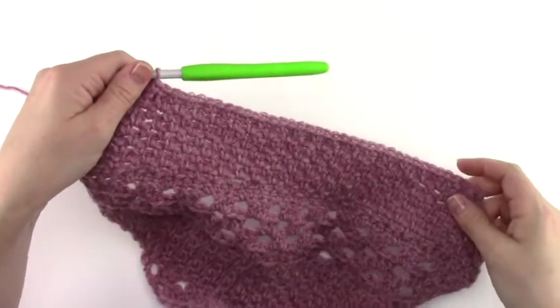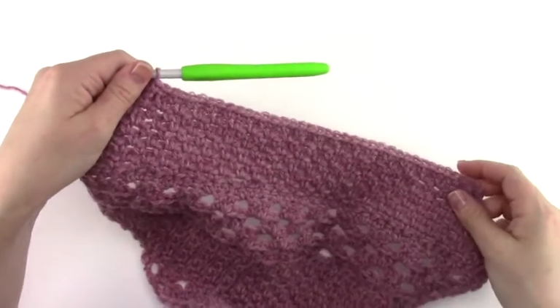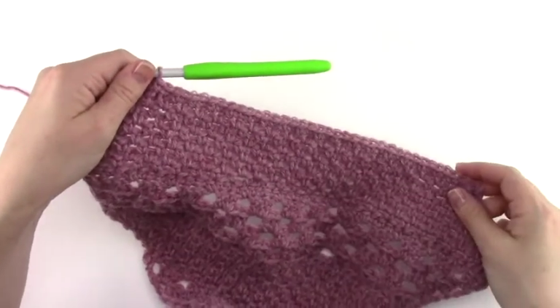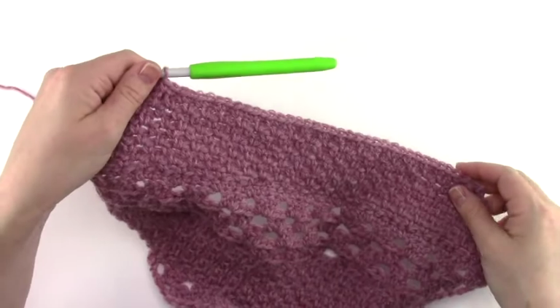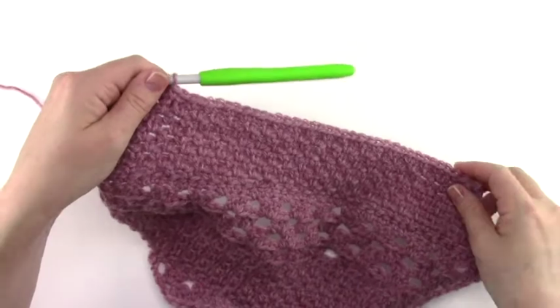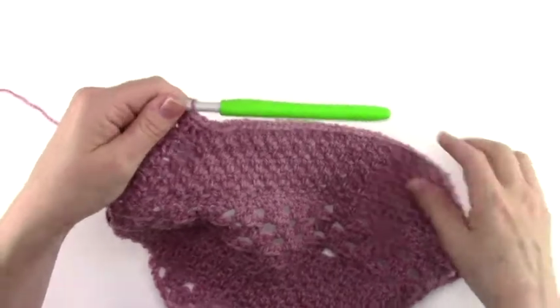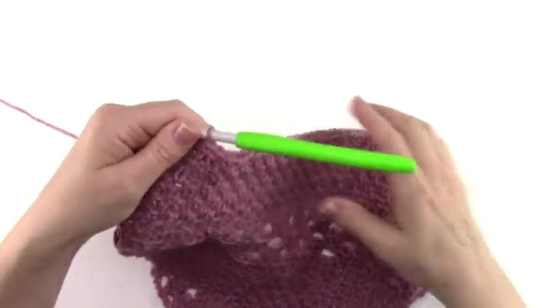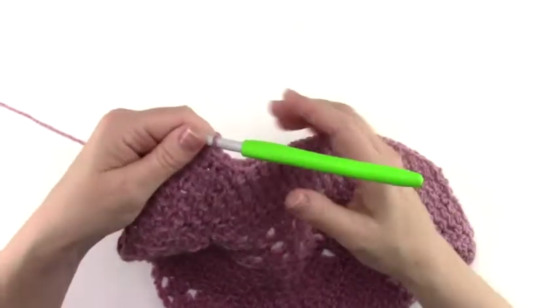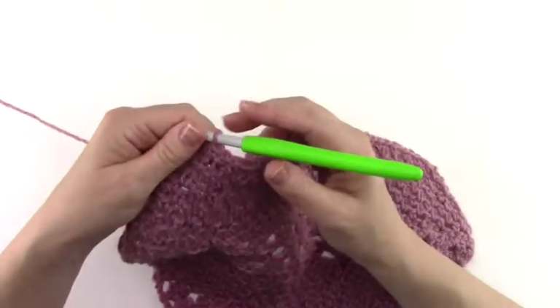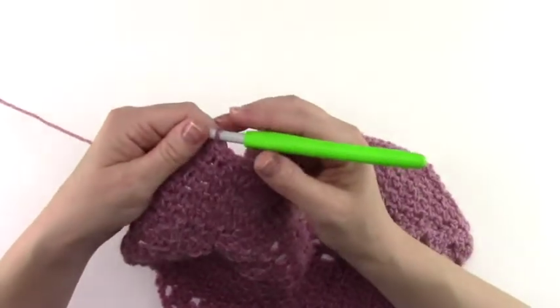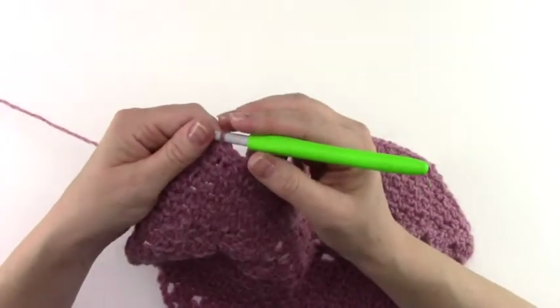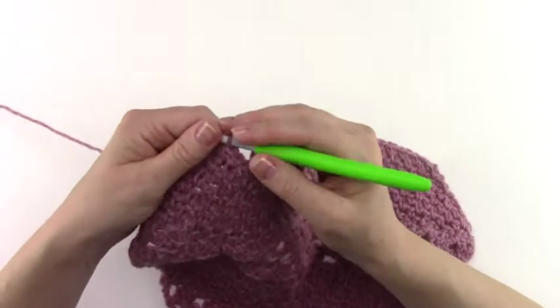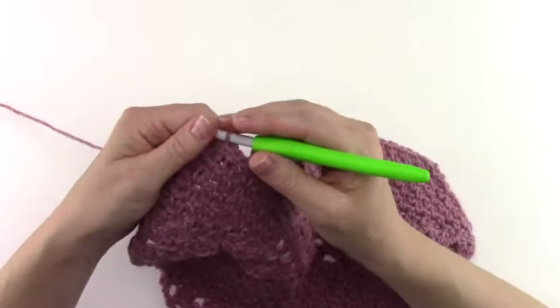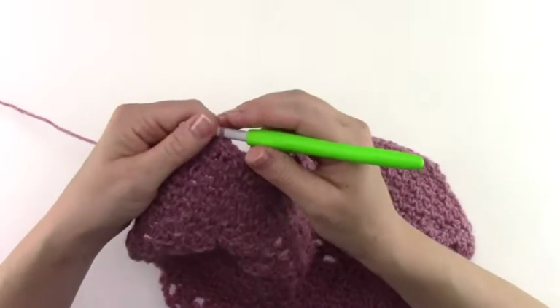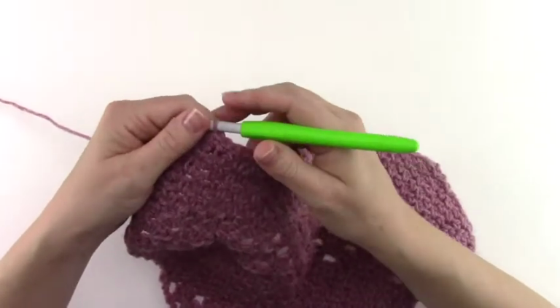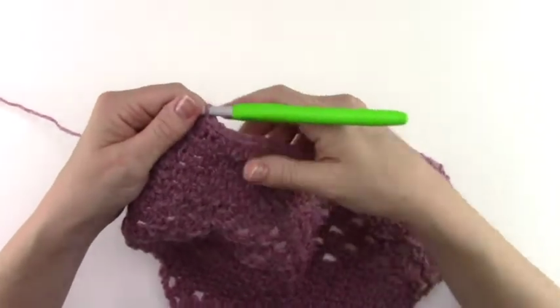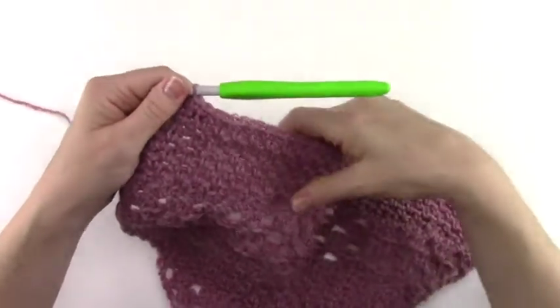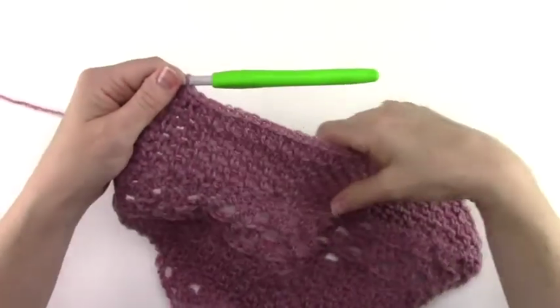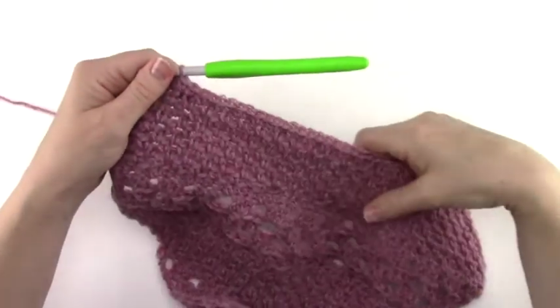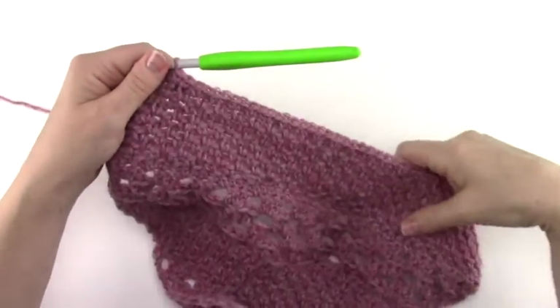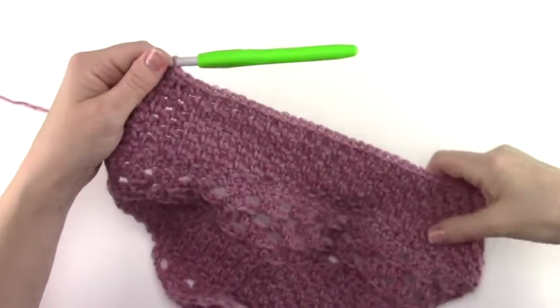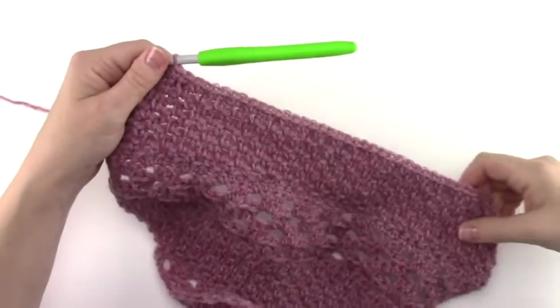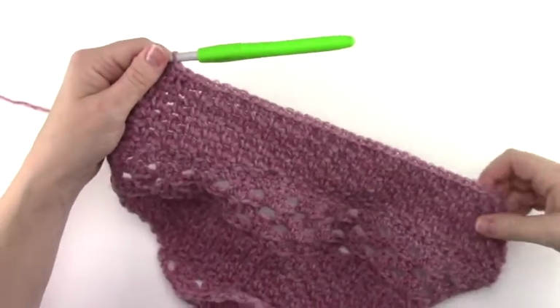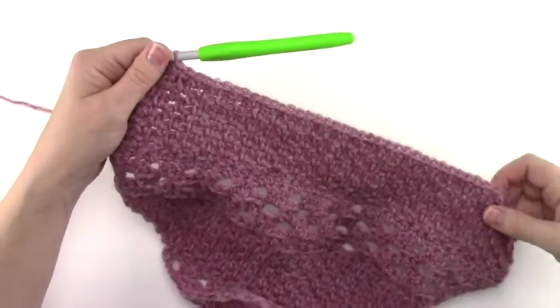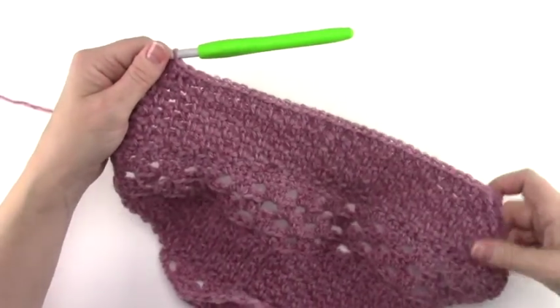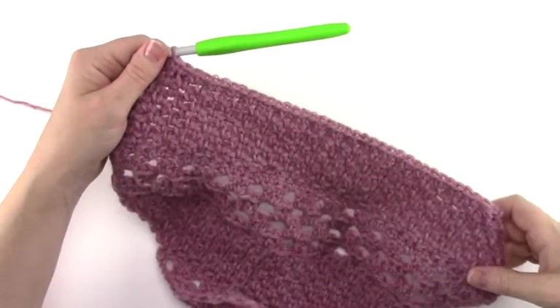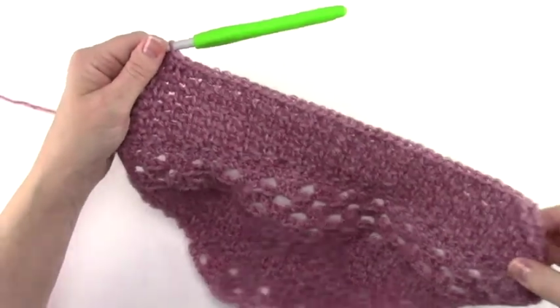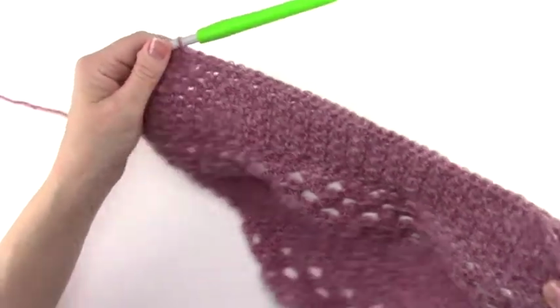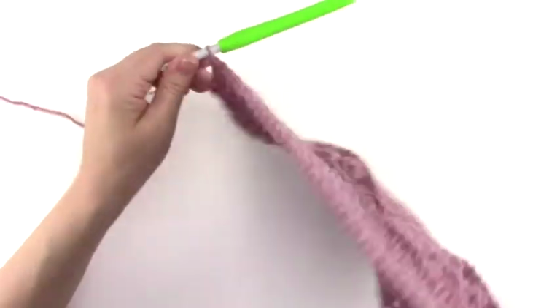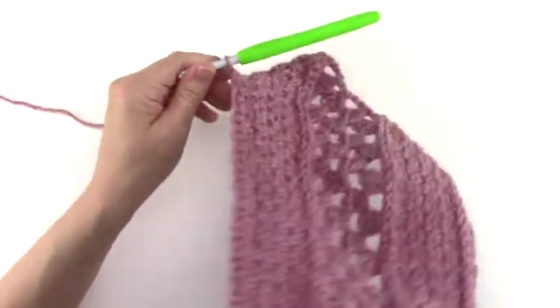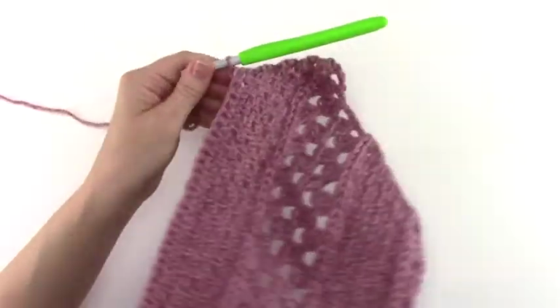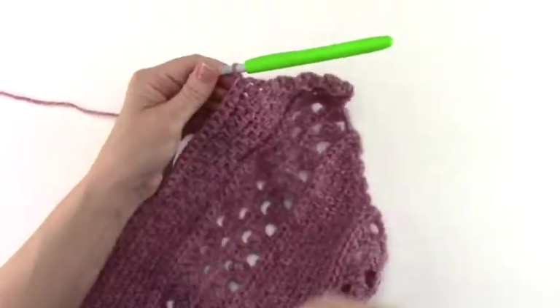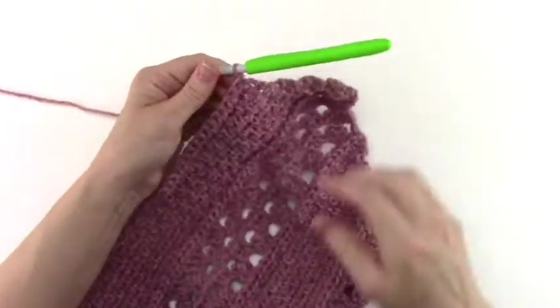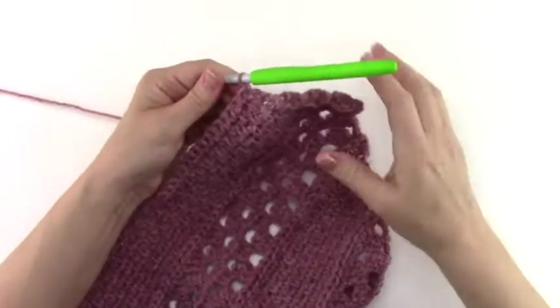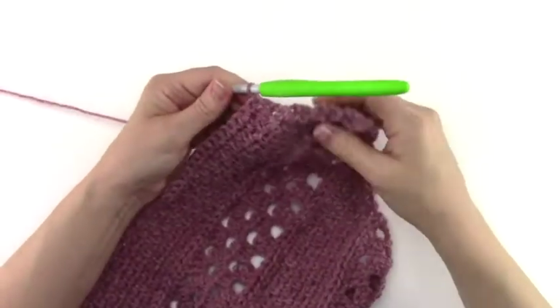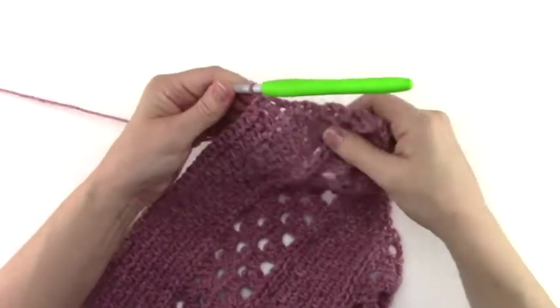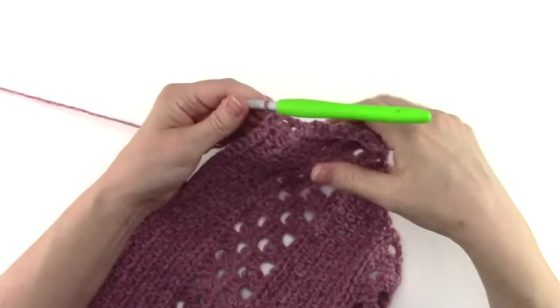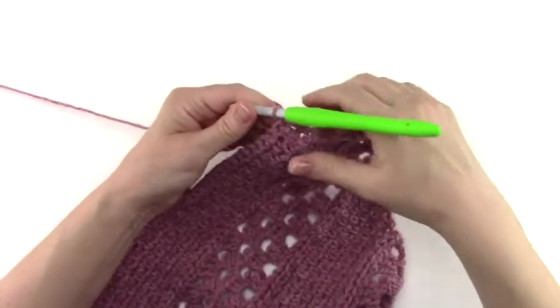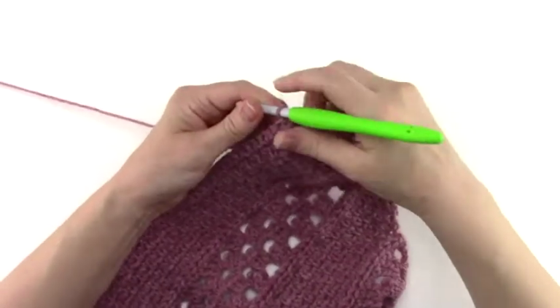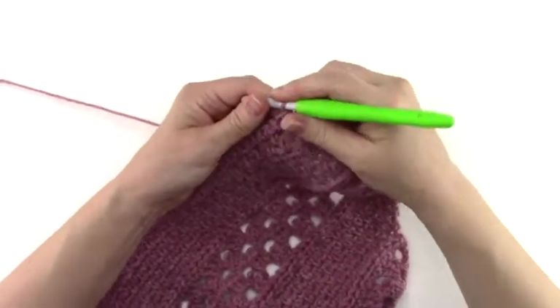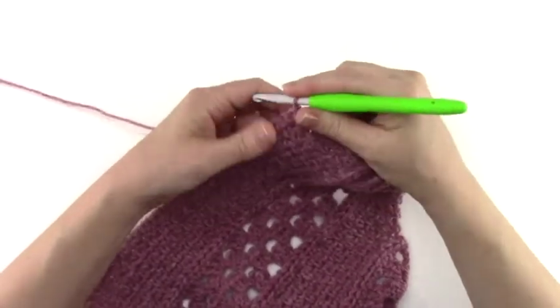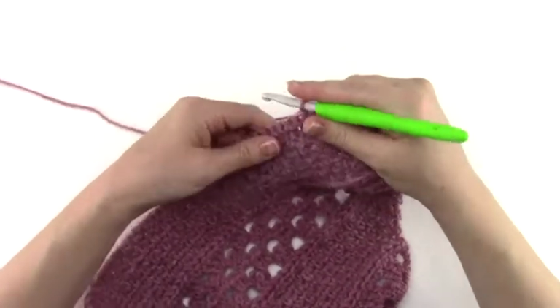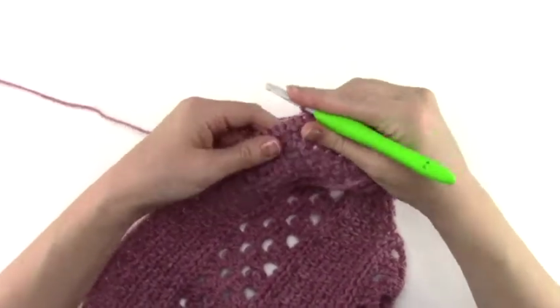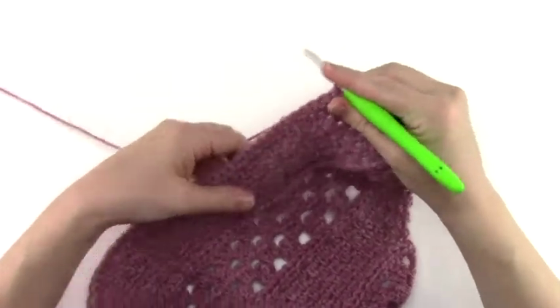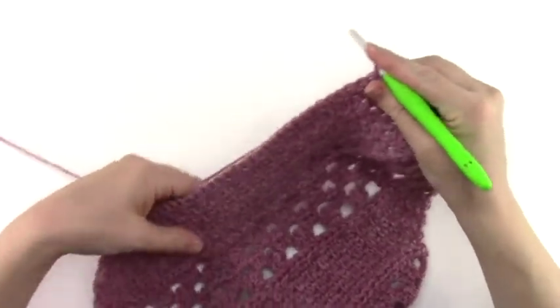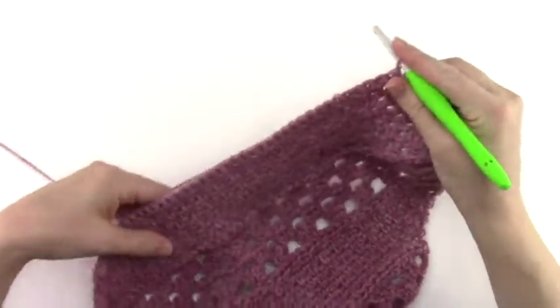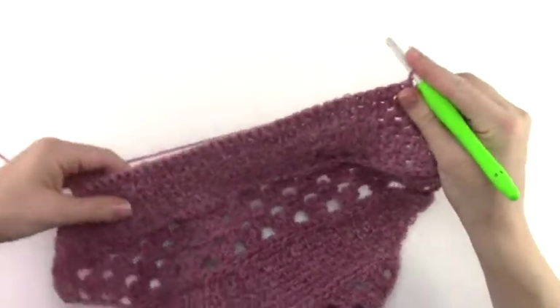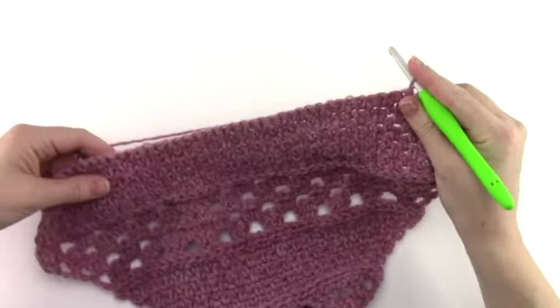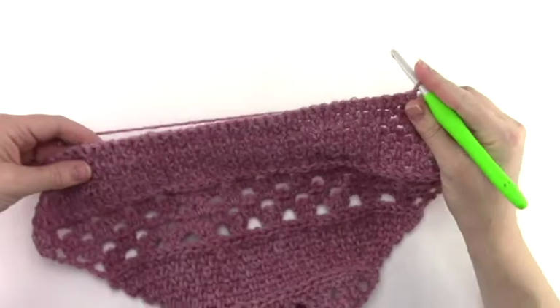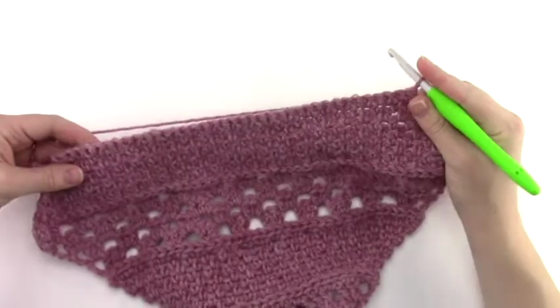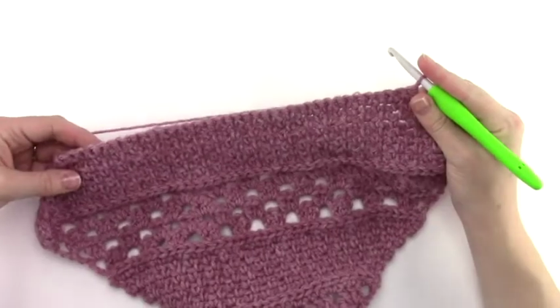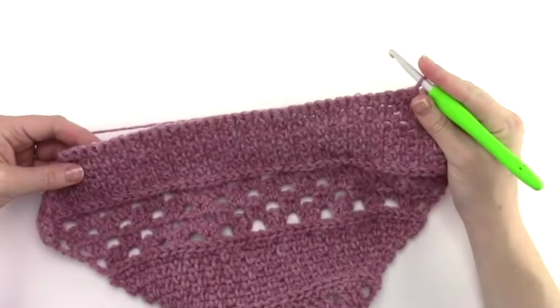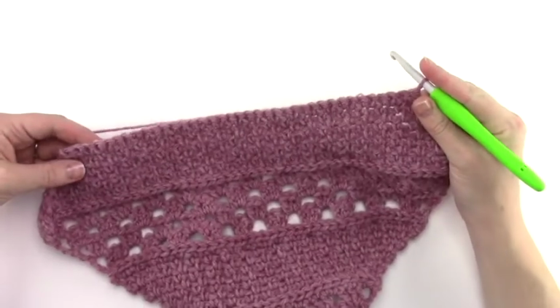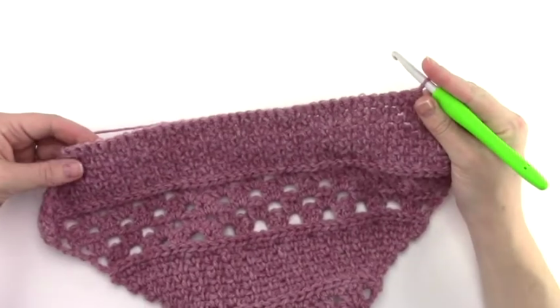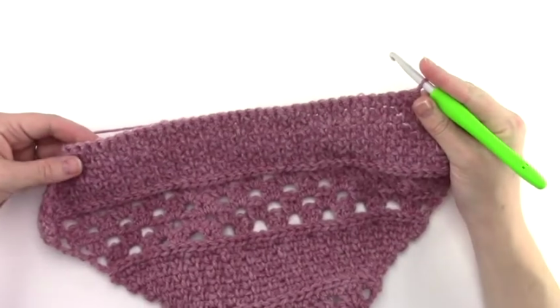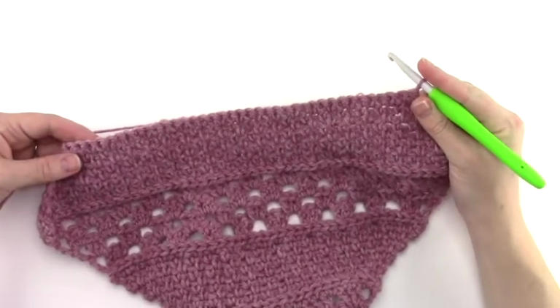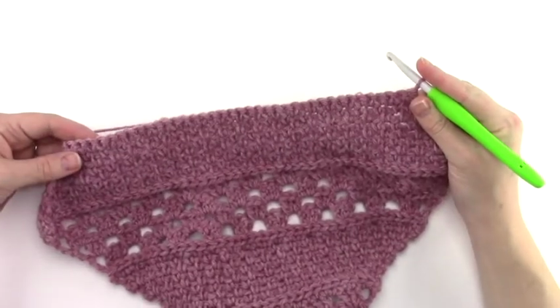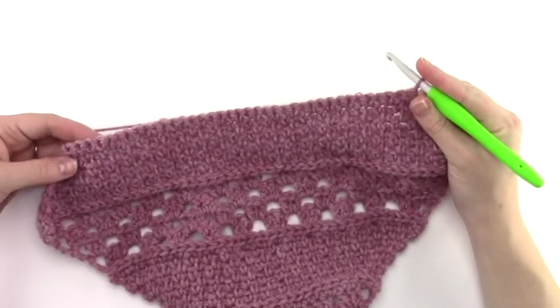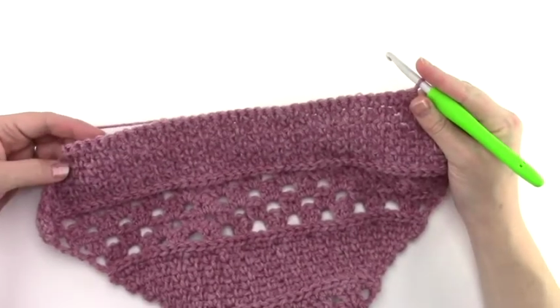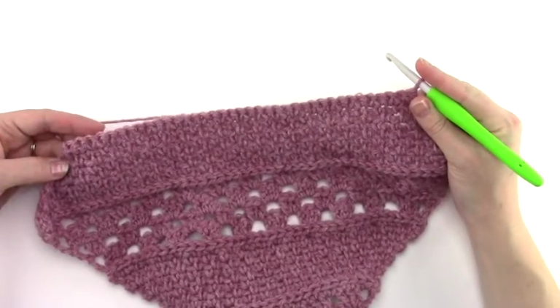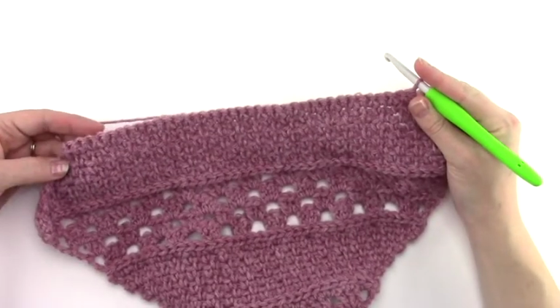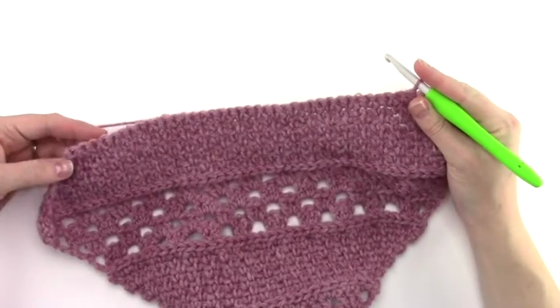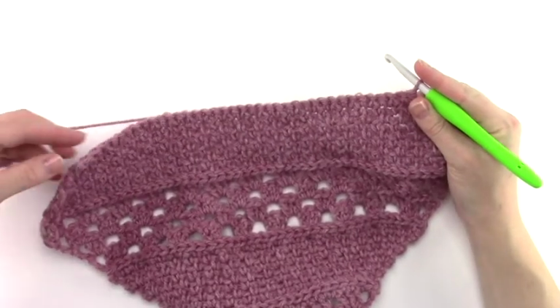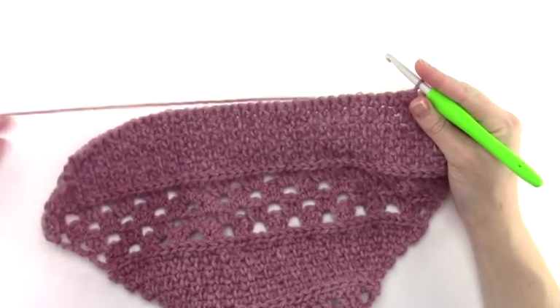For decrease row 10 we're going to turn without chaining and work a slip stitch in each stitch across.